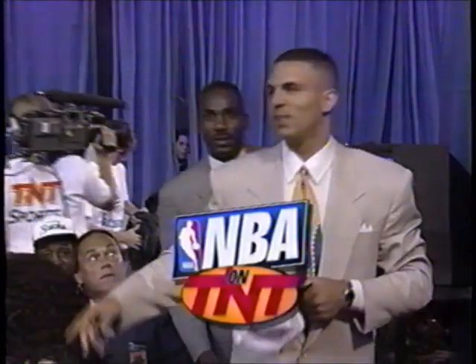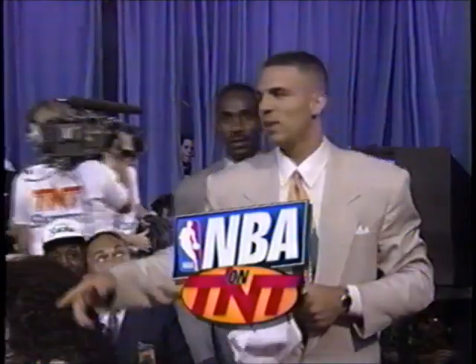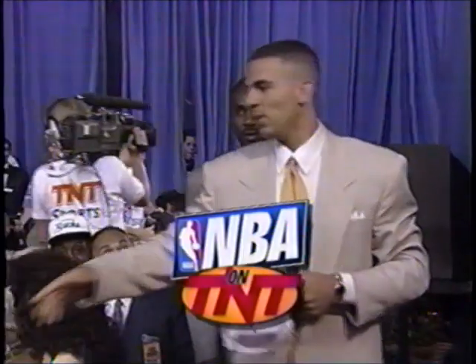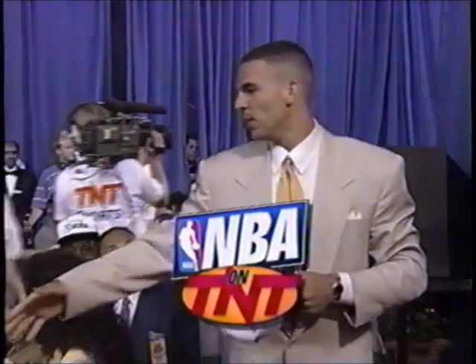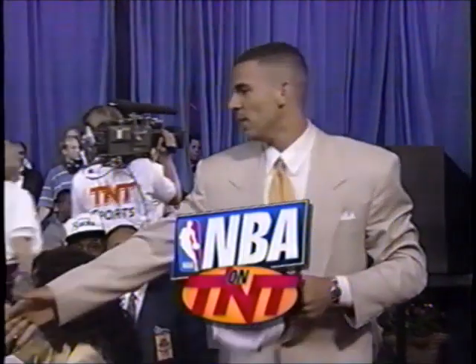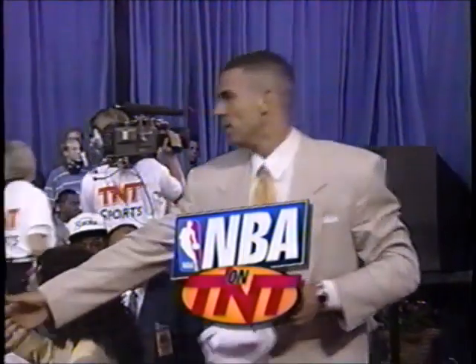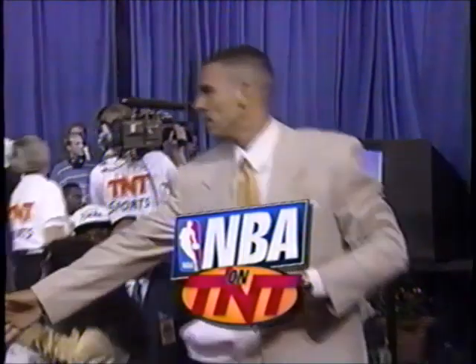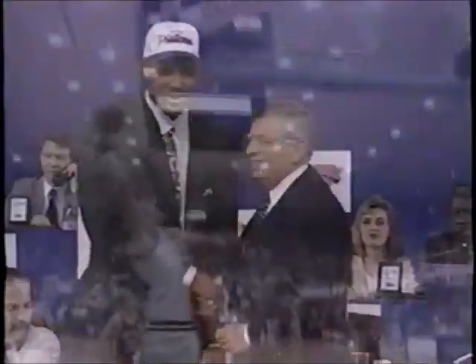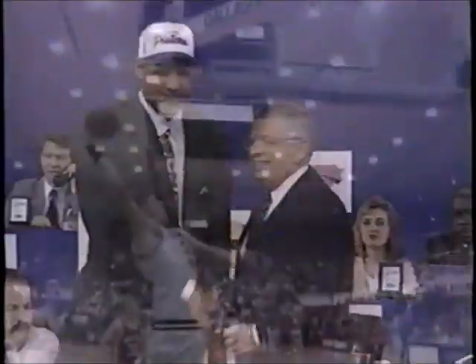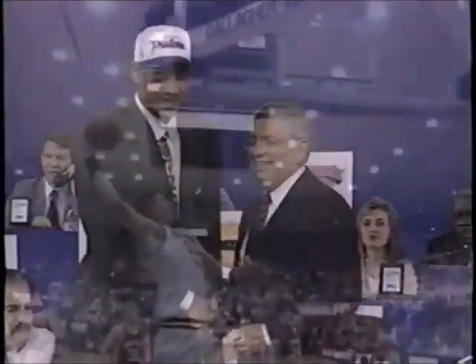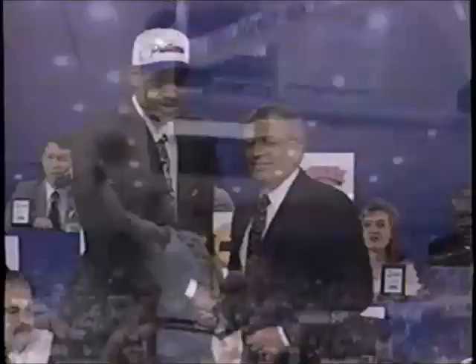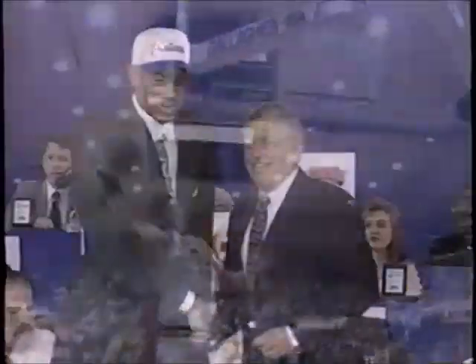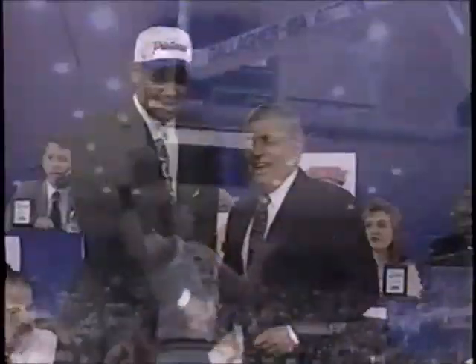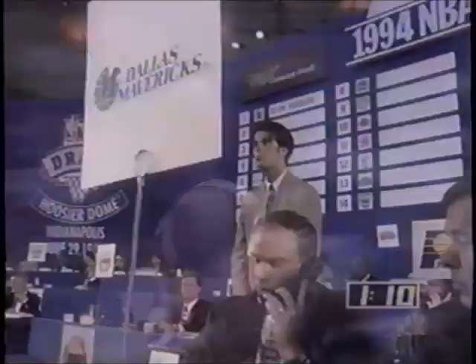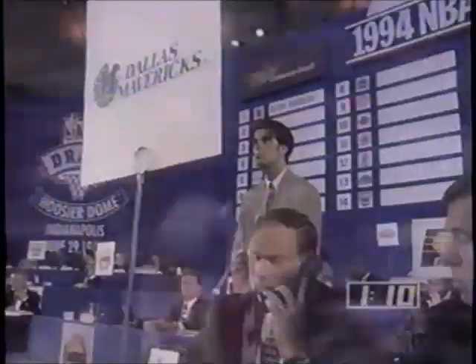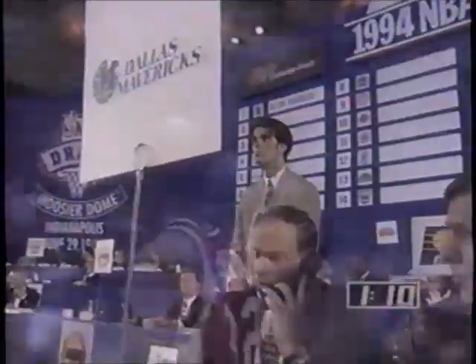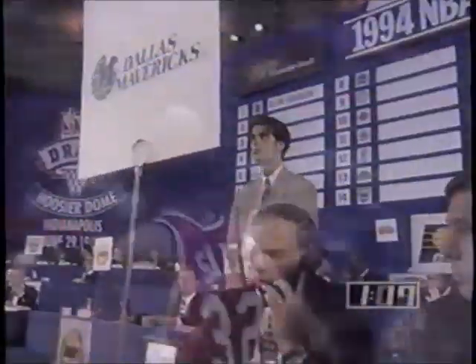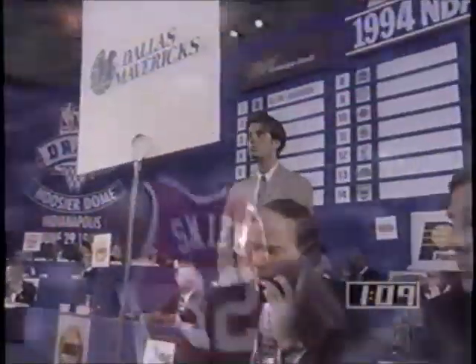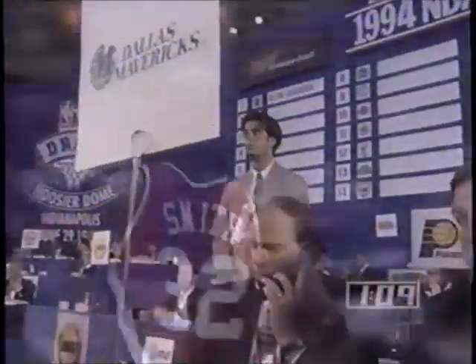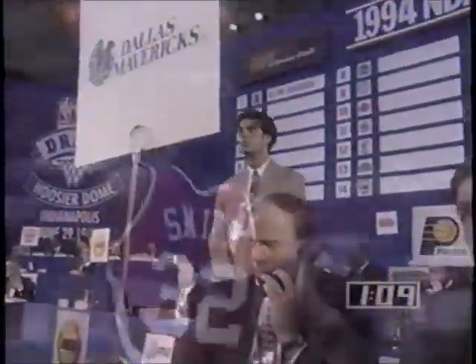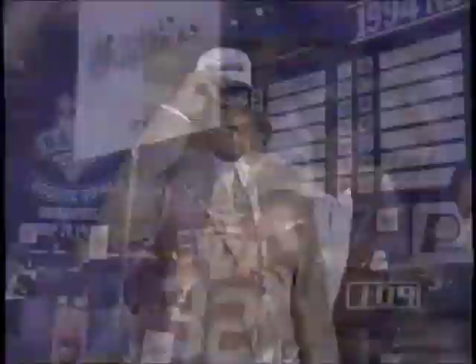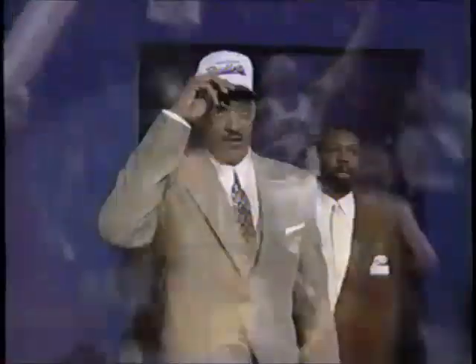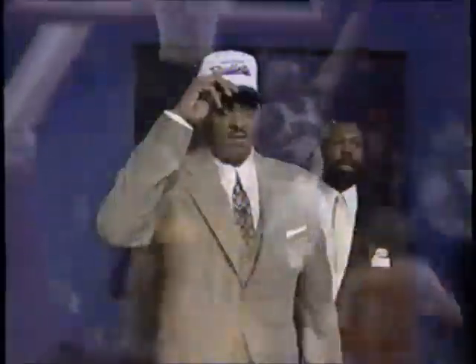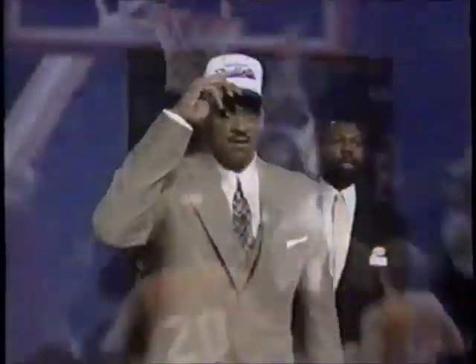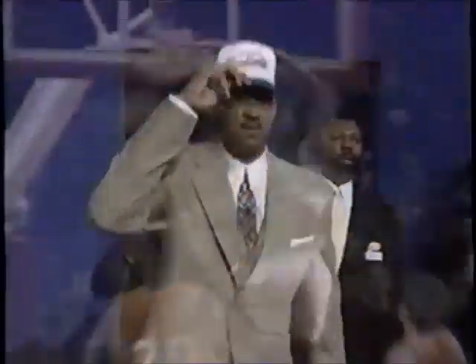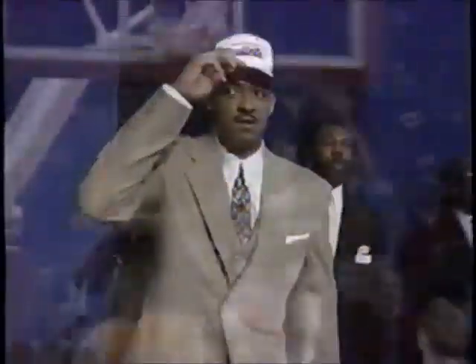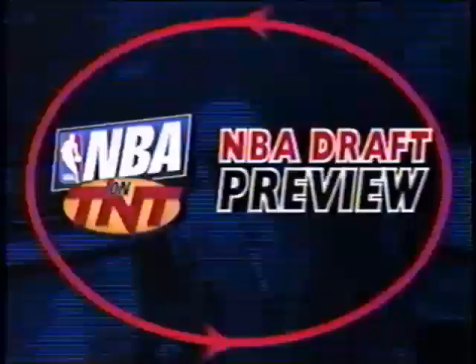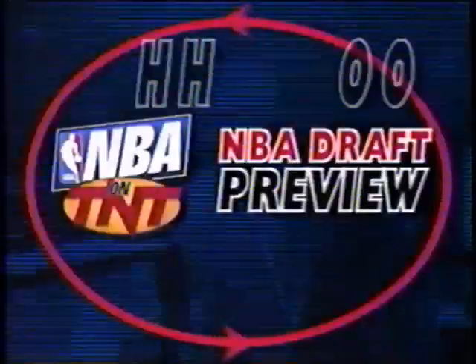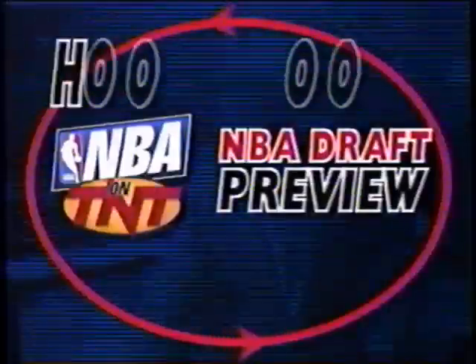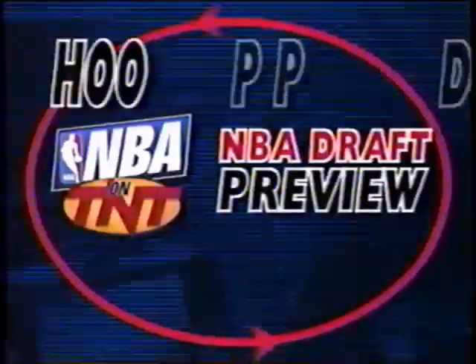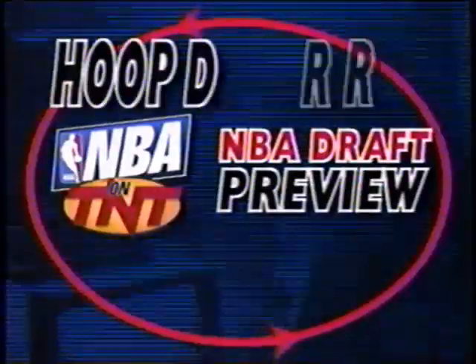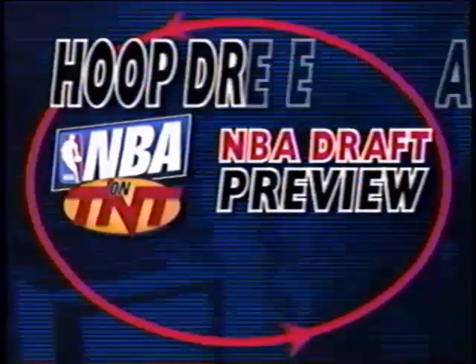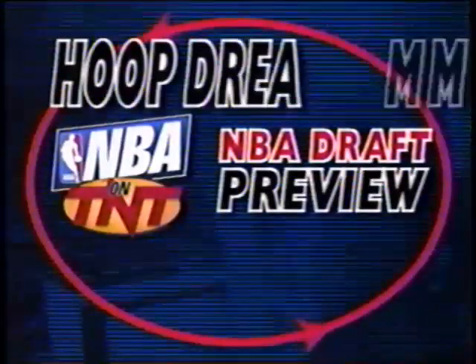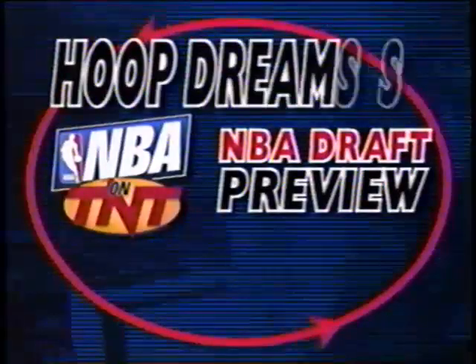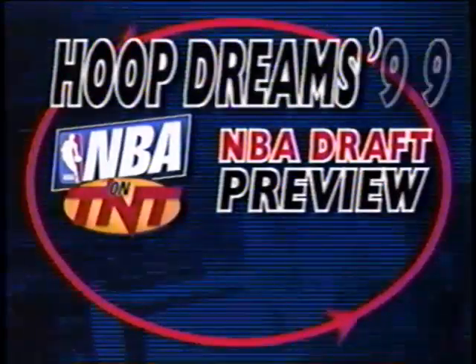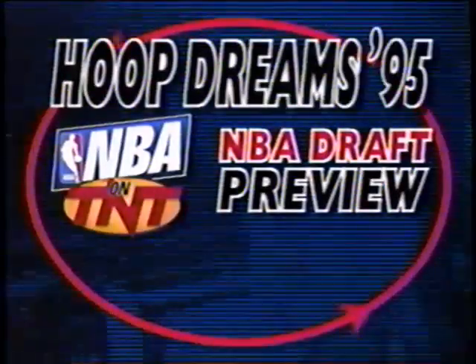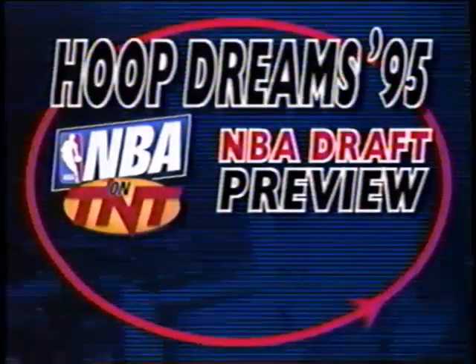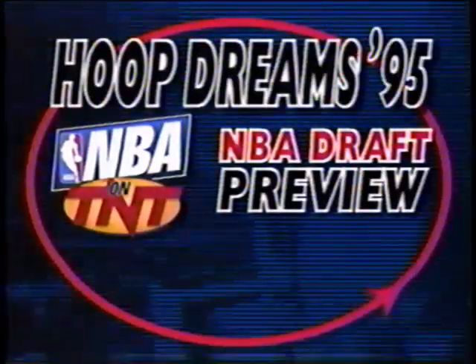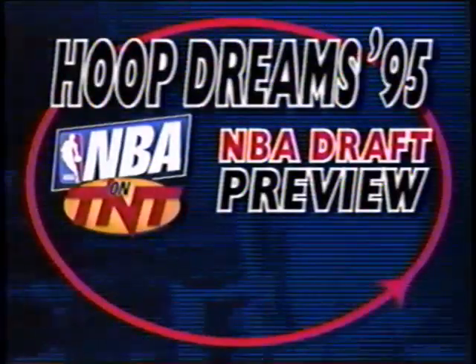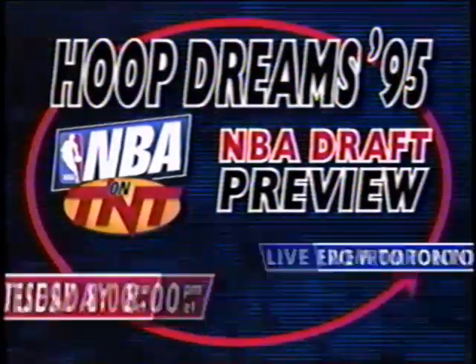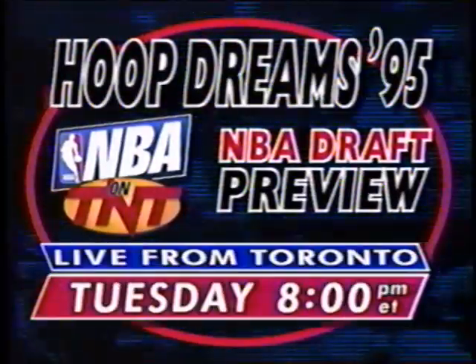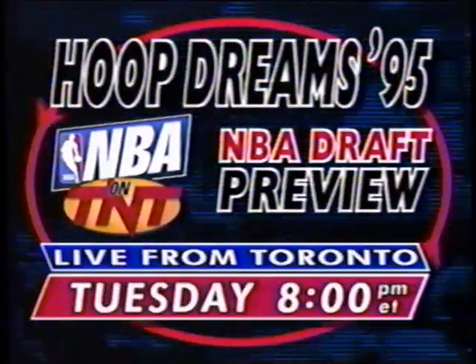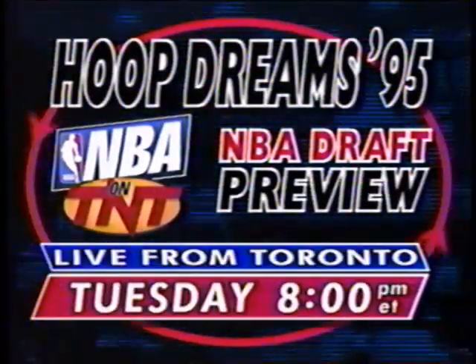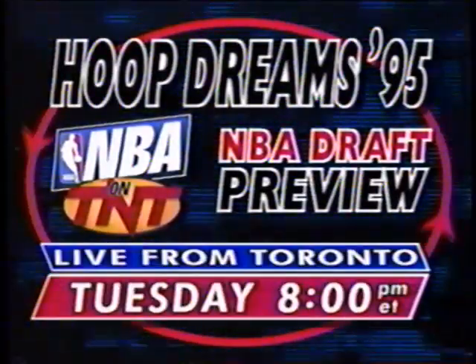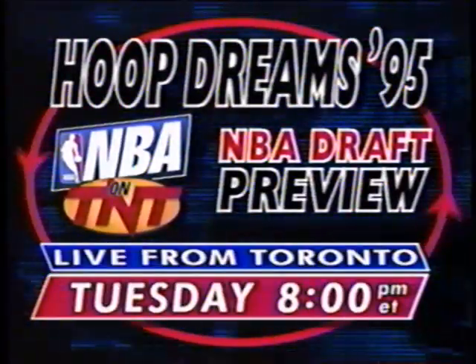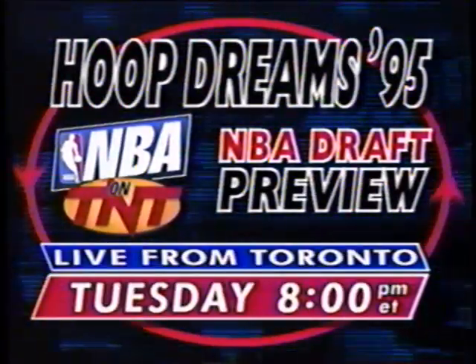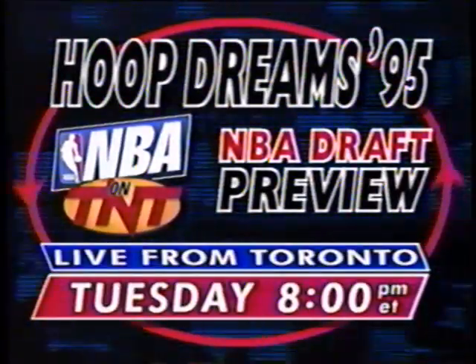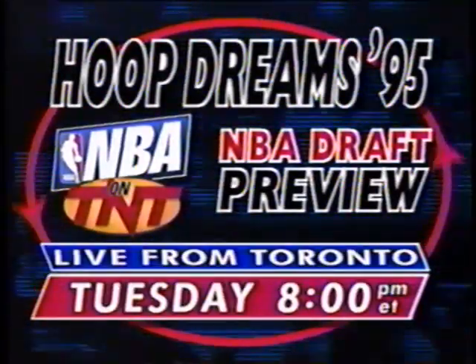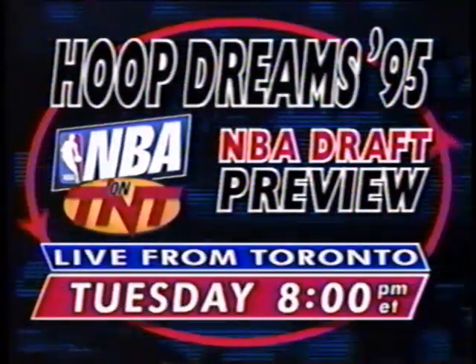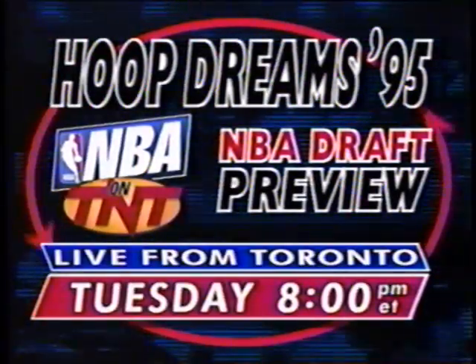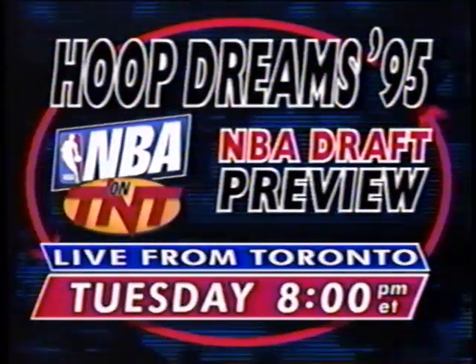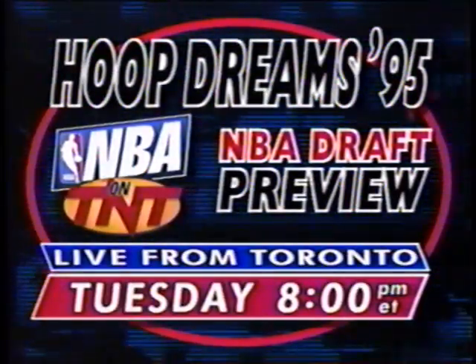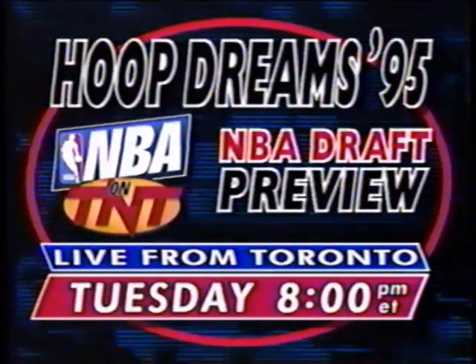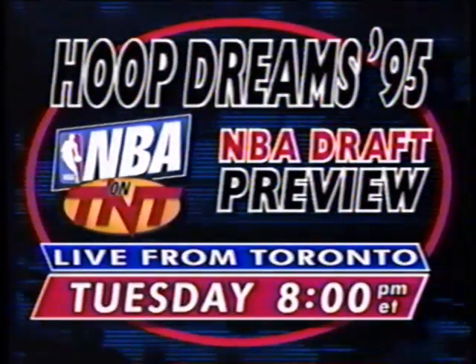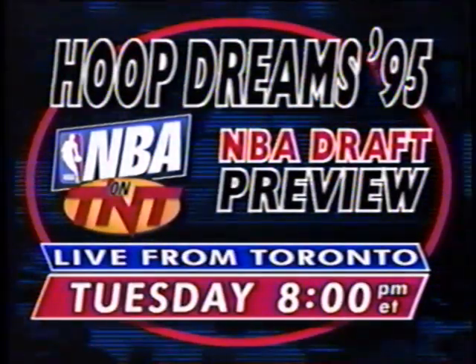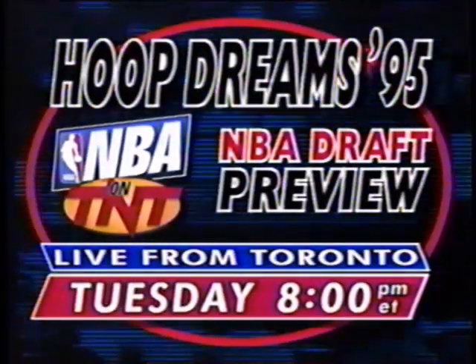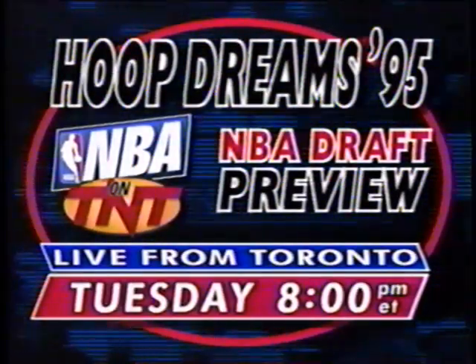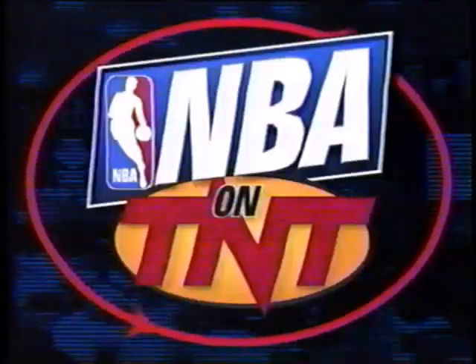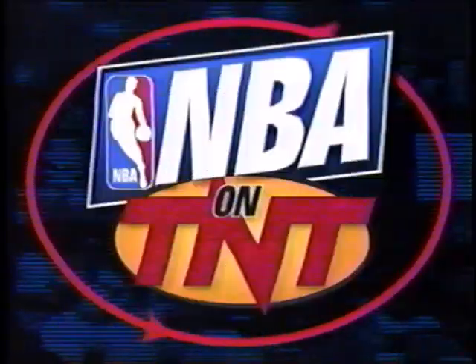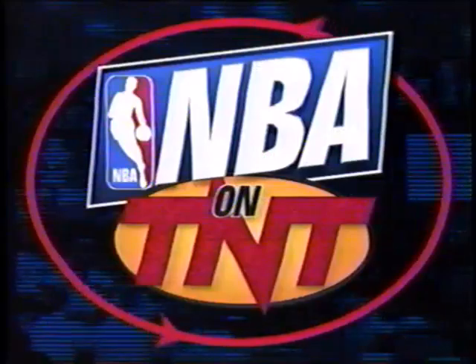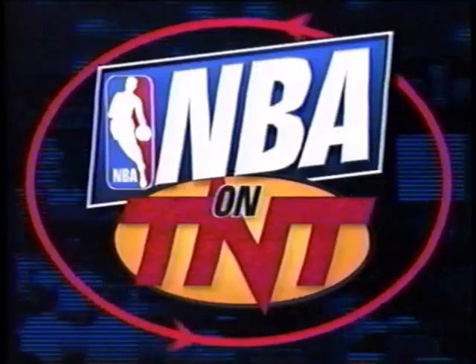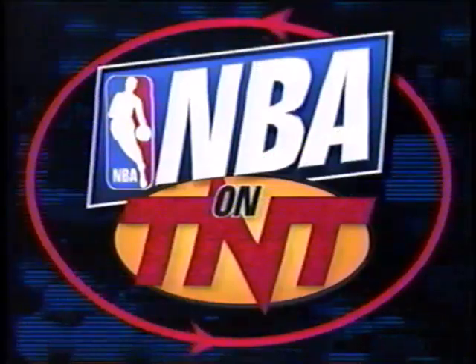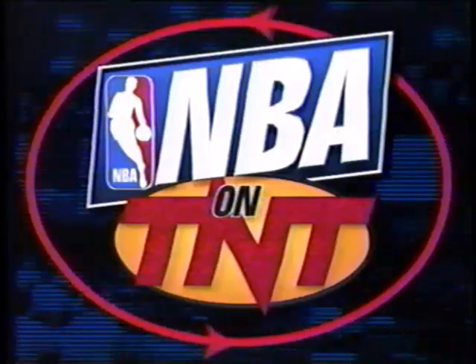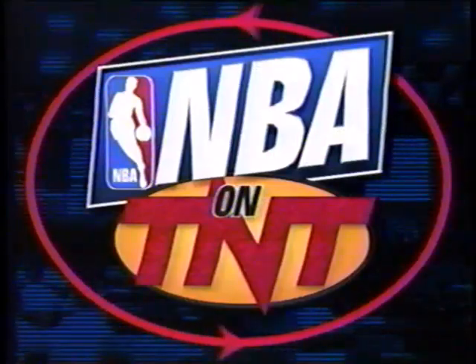Hoop Dreams 95 — a preview of the NBA Draft. Live Tuesday at 8 on TNT.